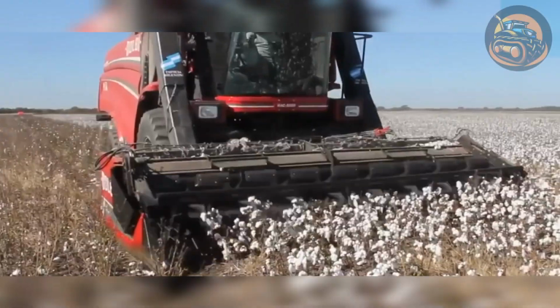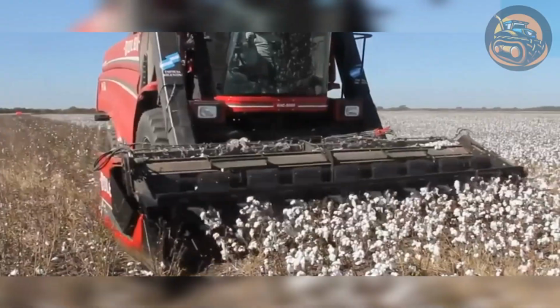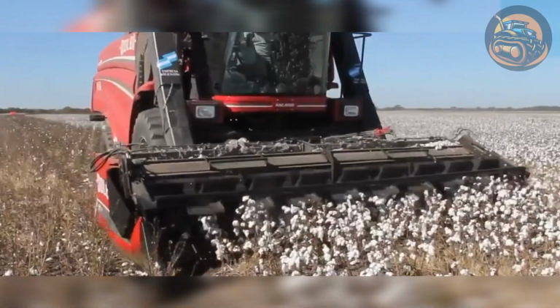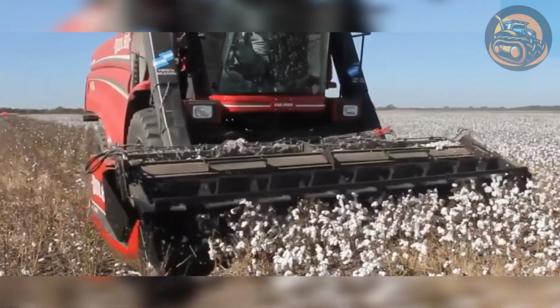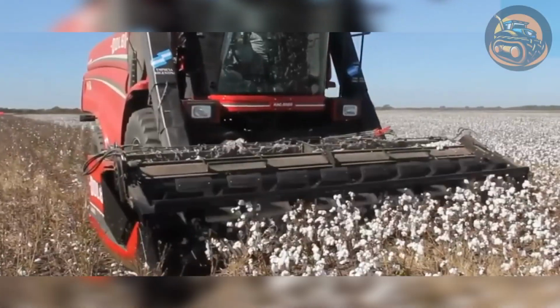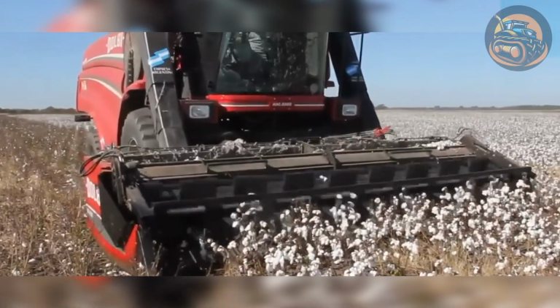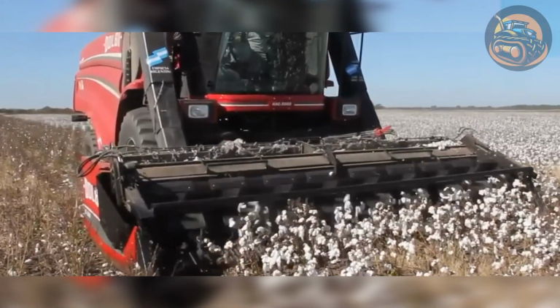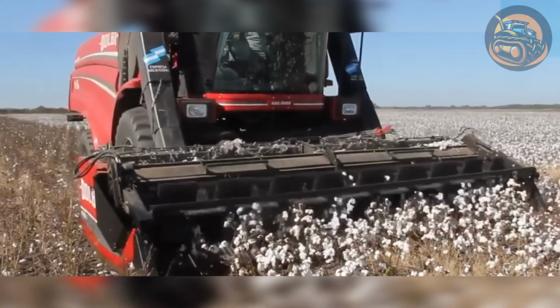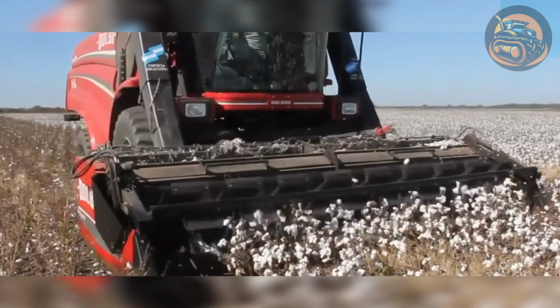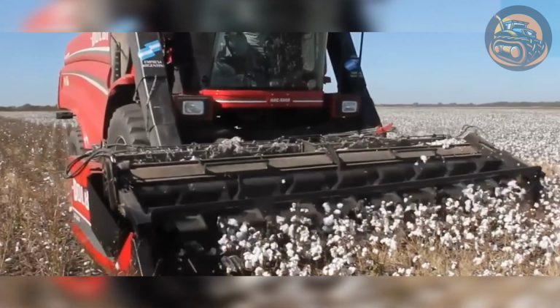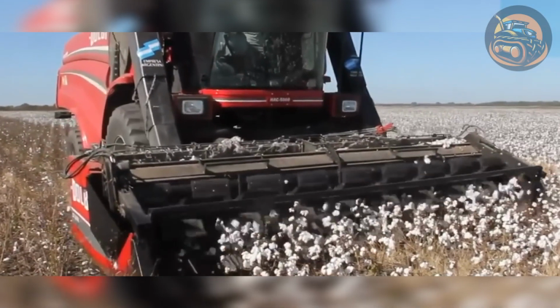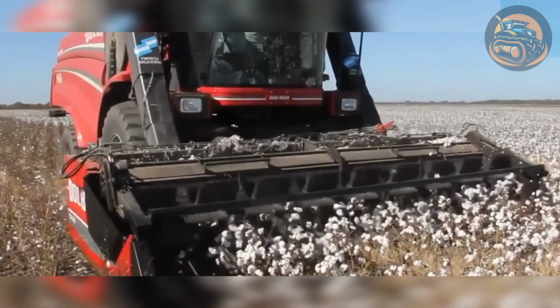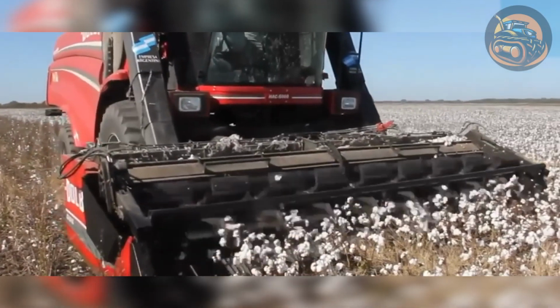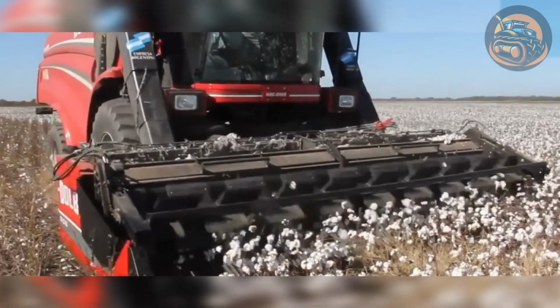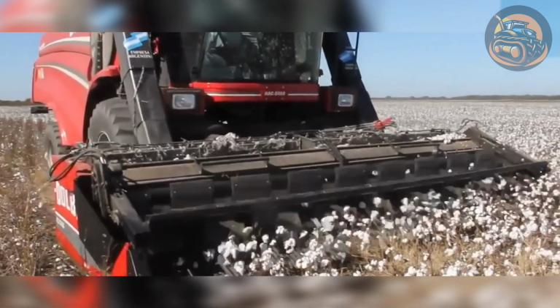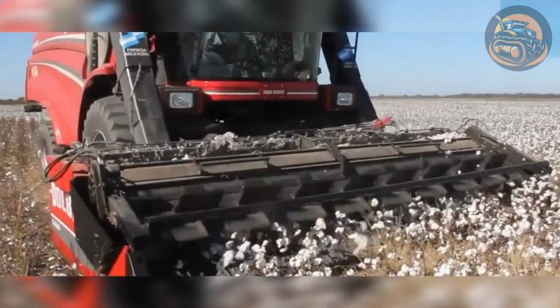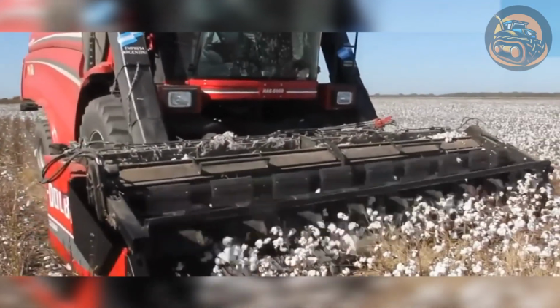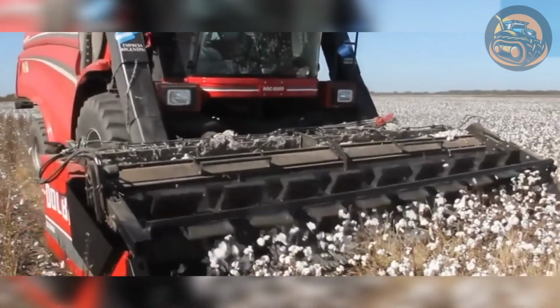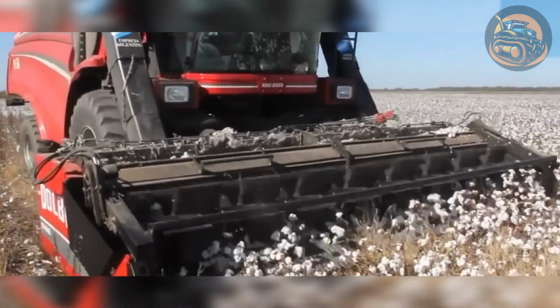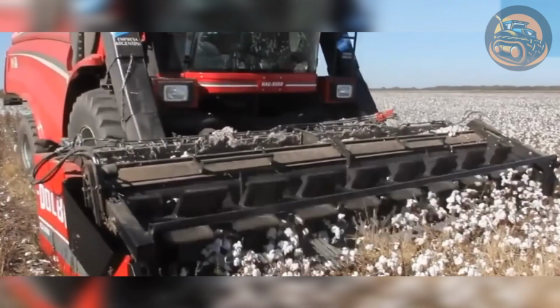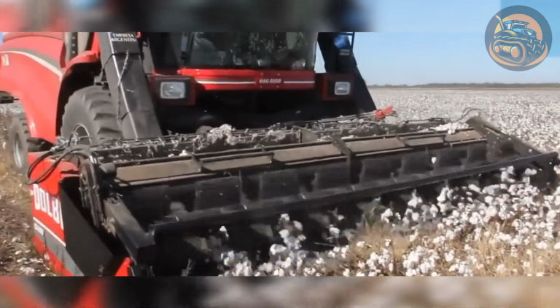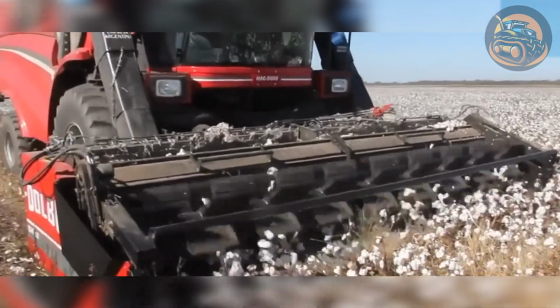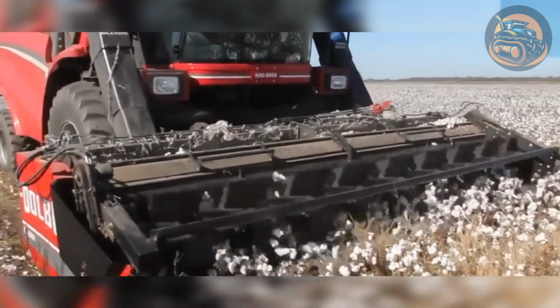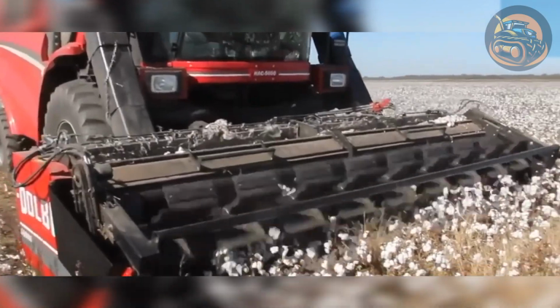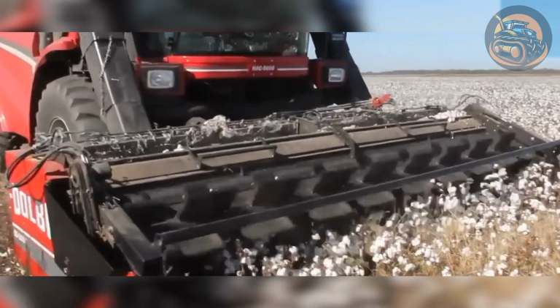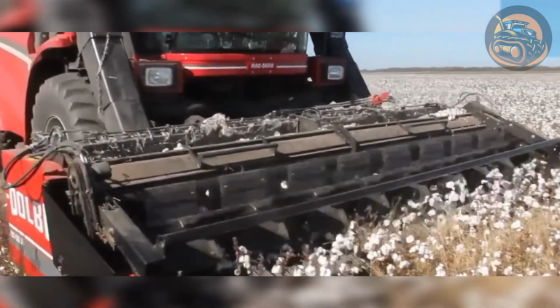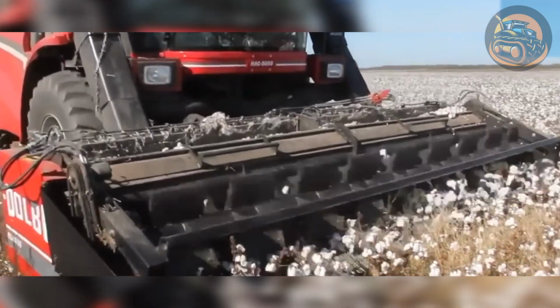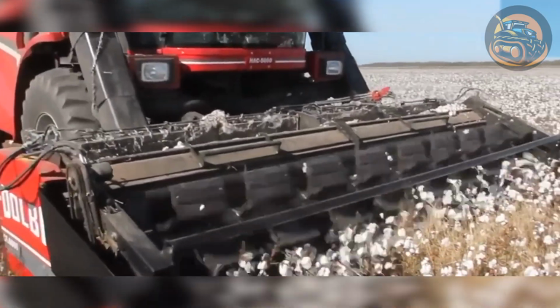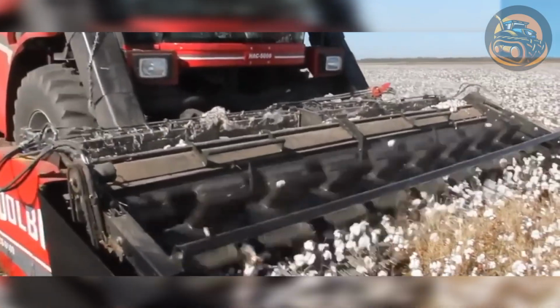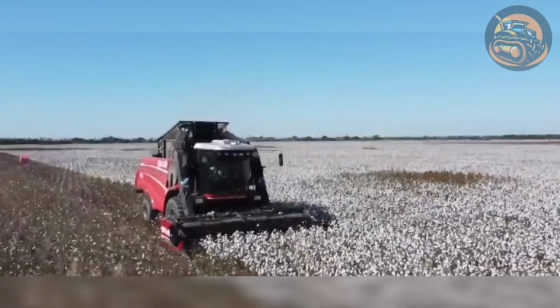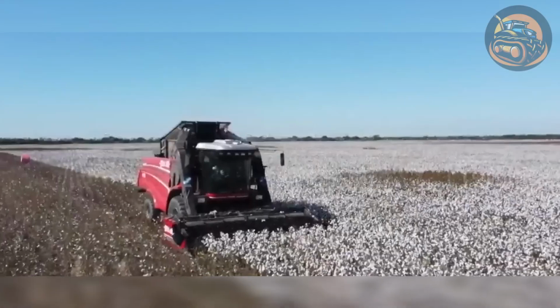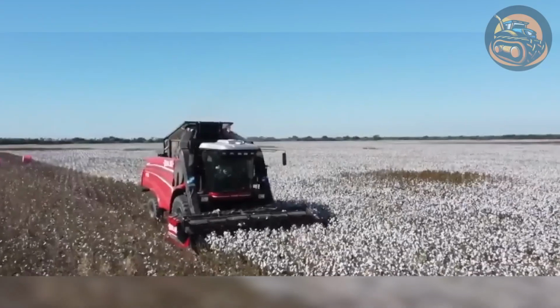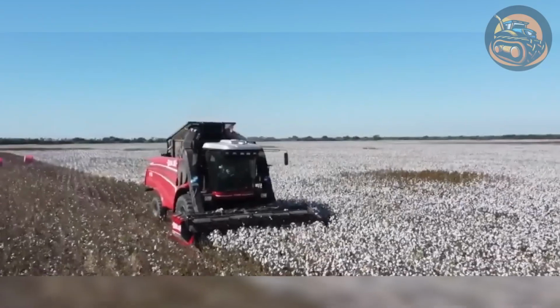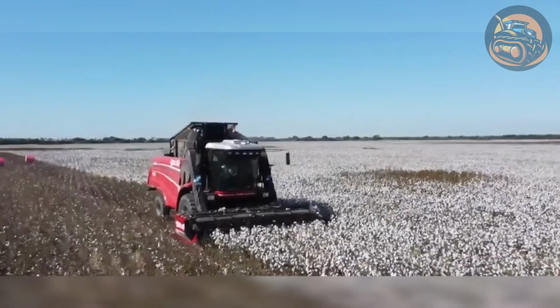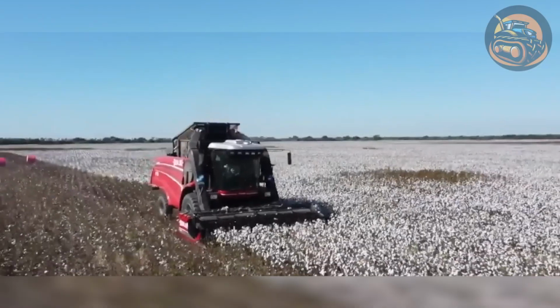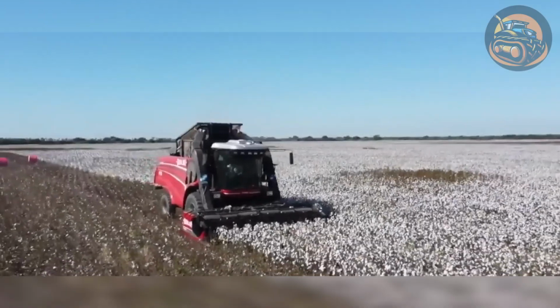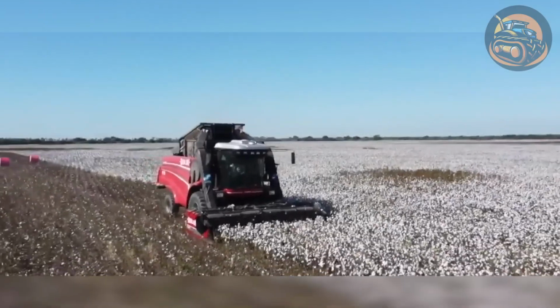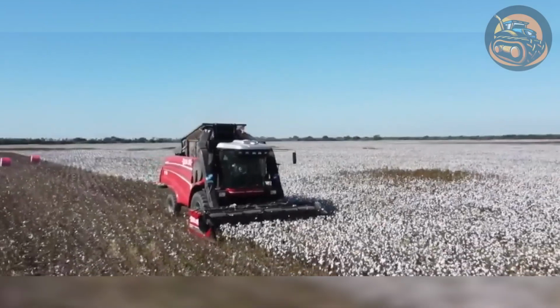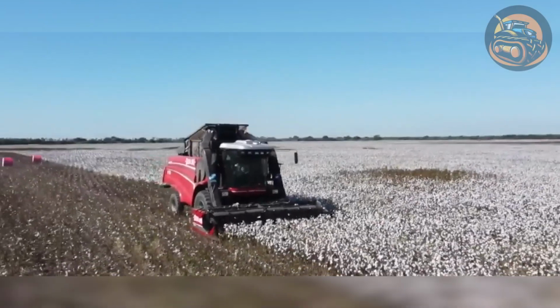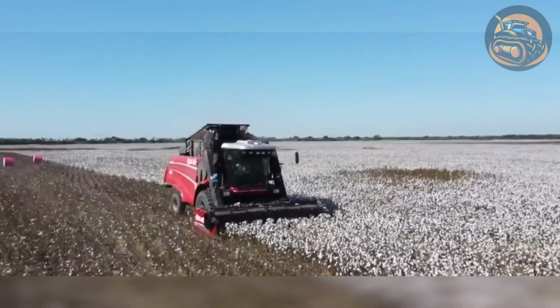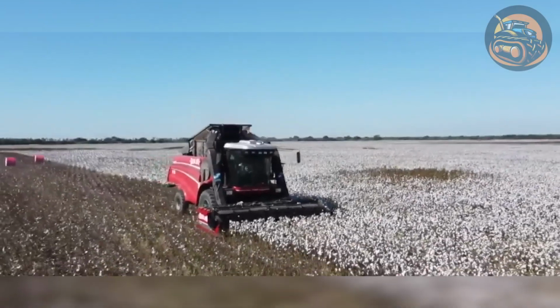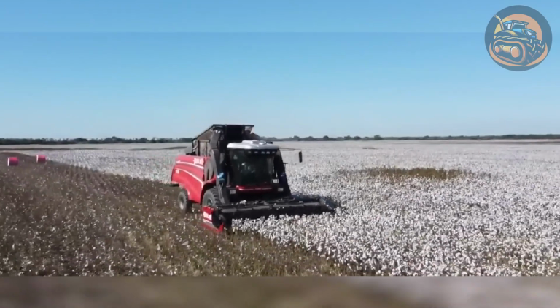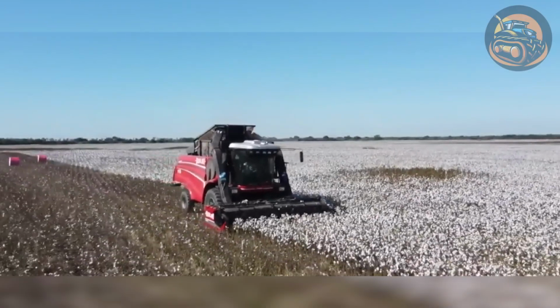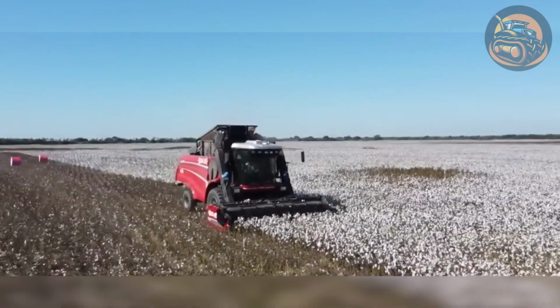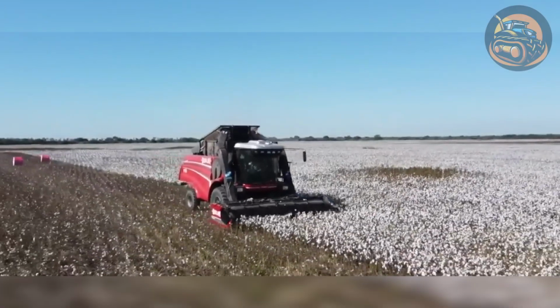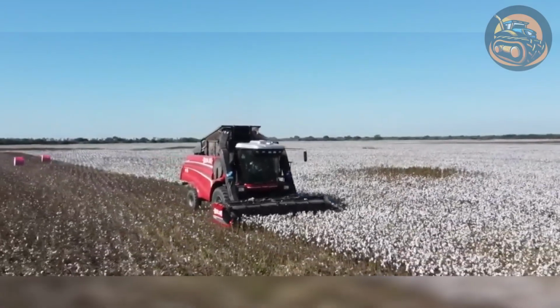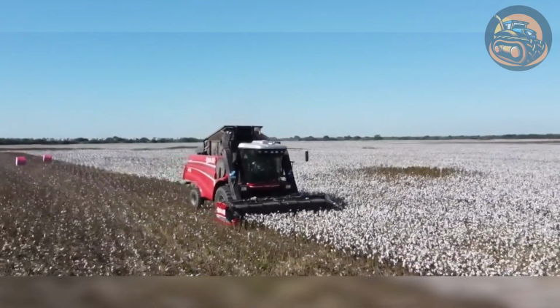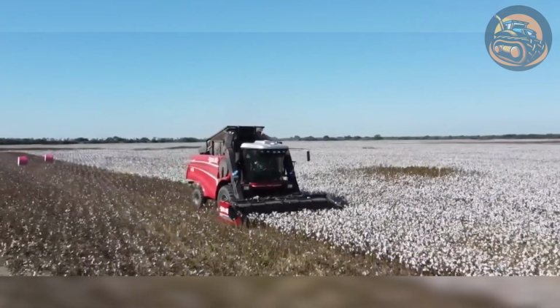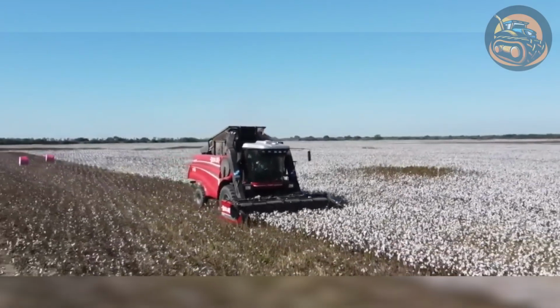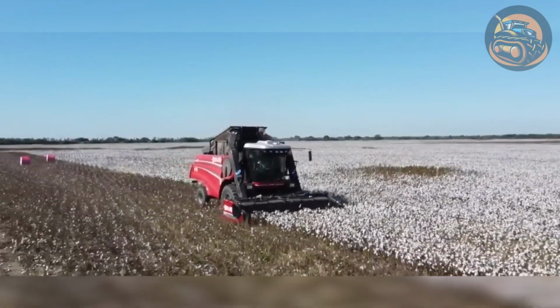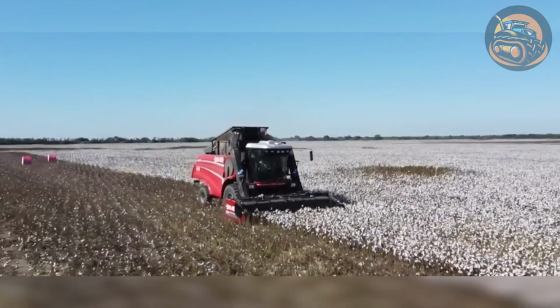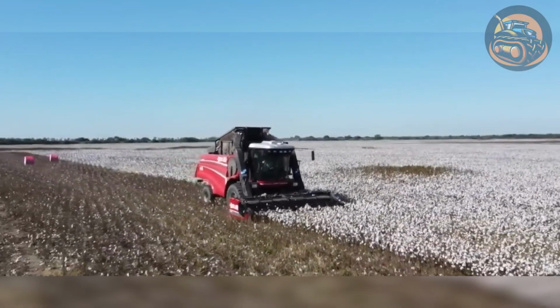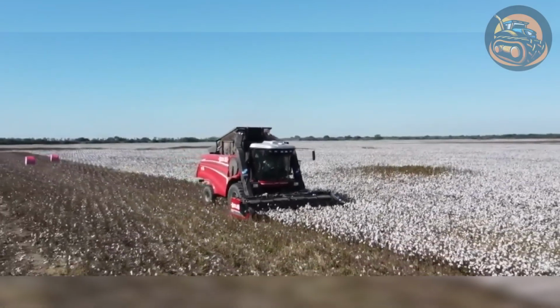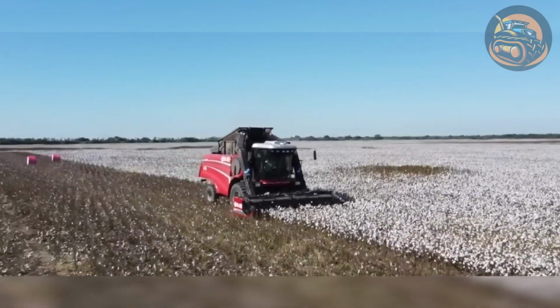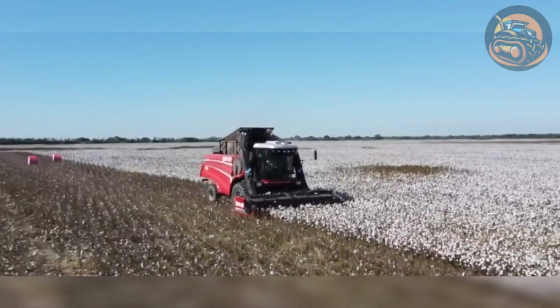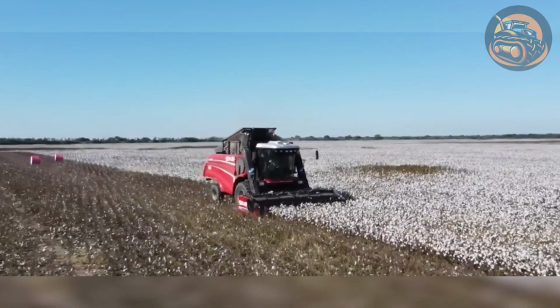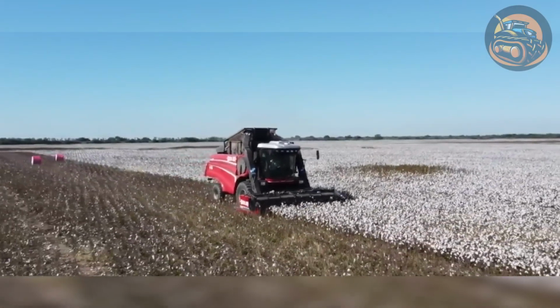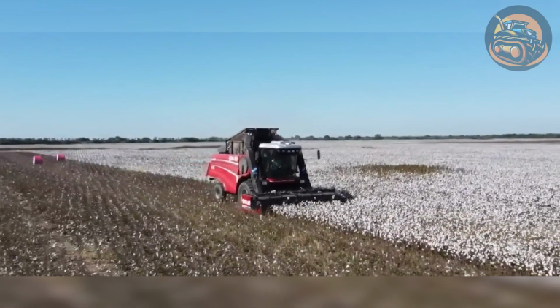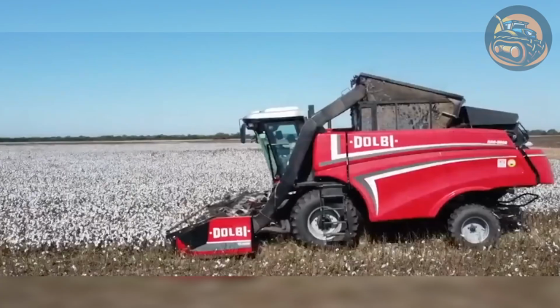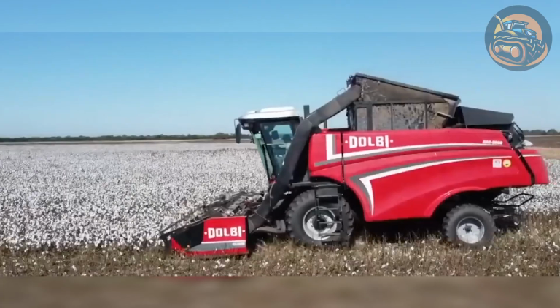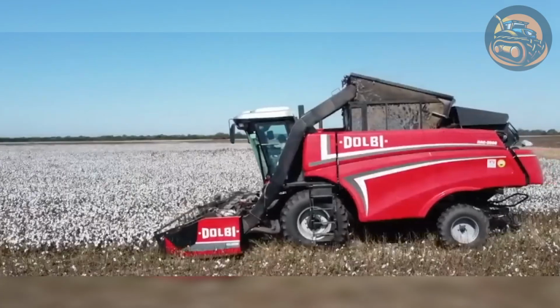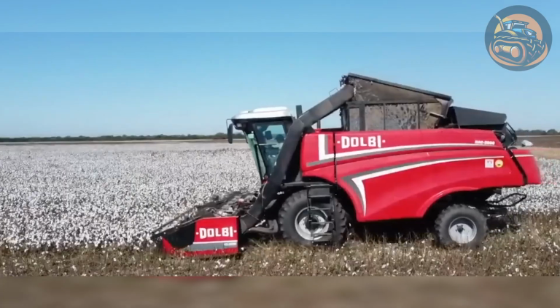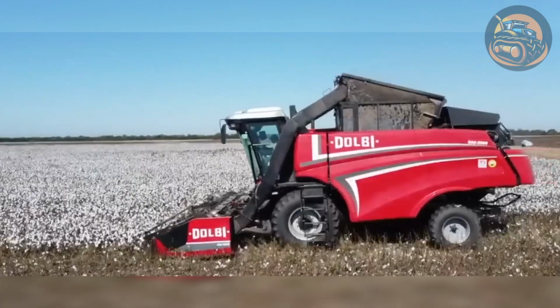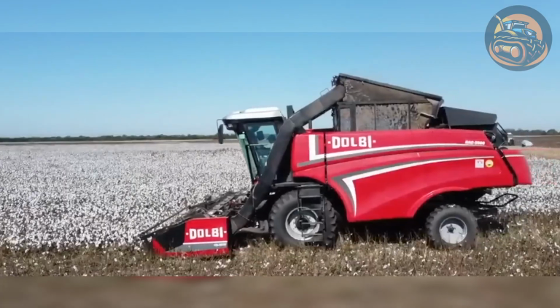This model stands out for its ability to bale up to 100 rolls of 475 kilograms each per day.